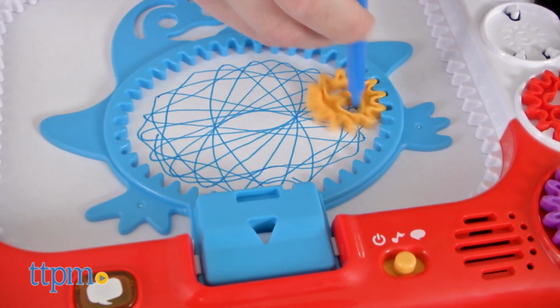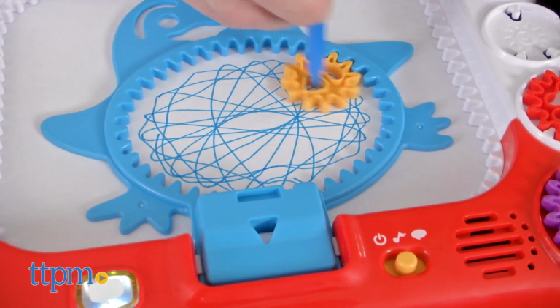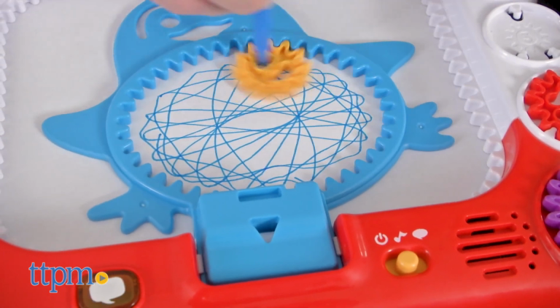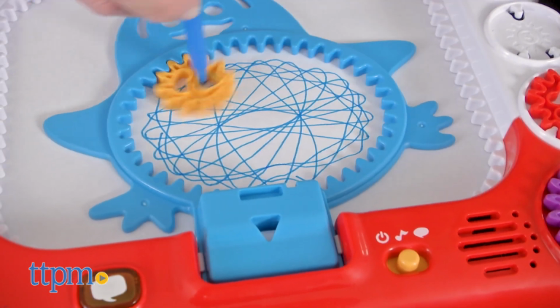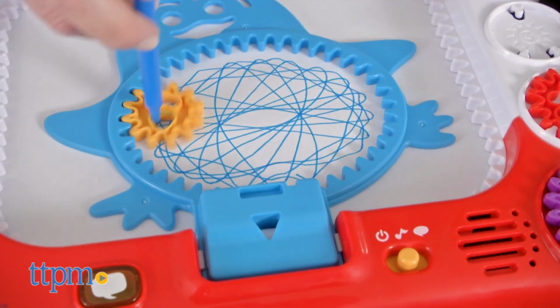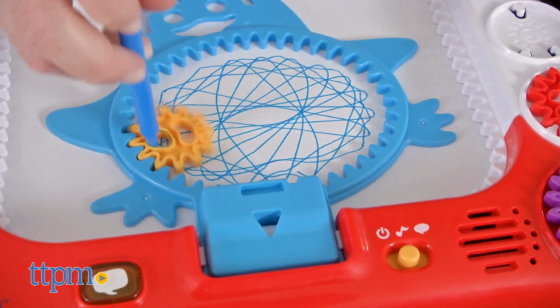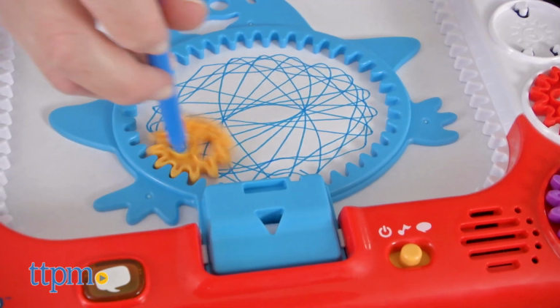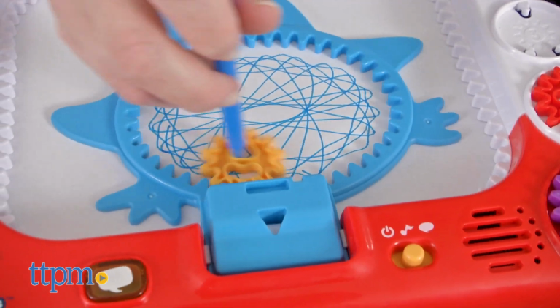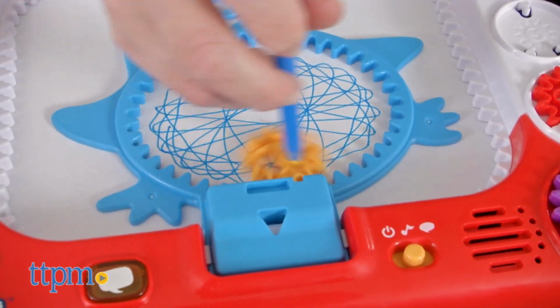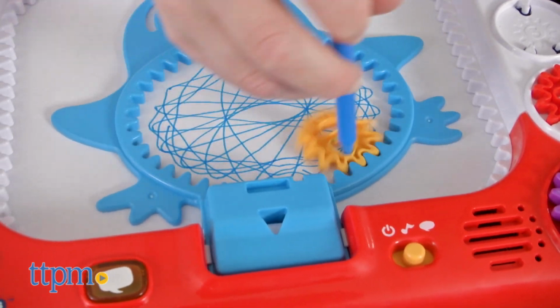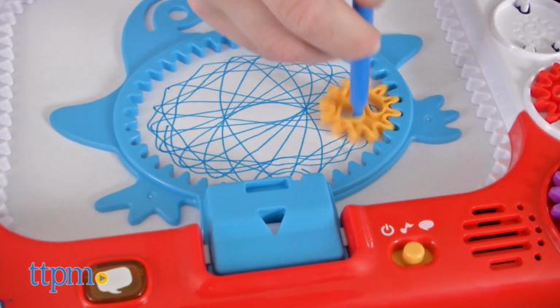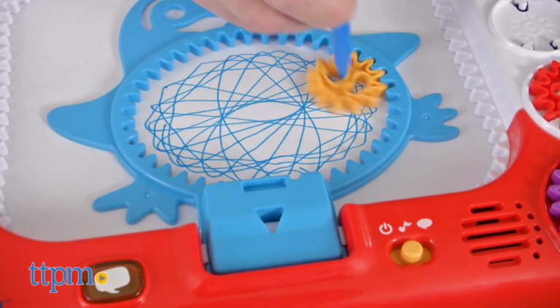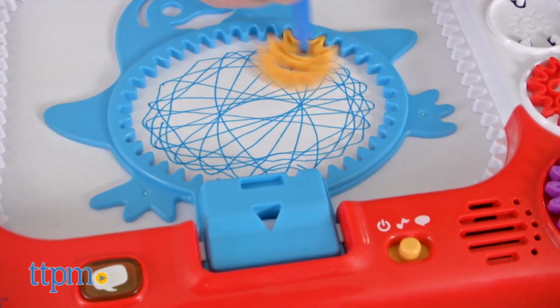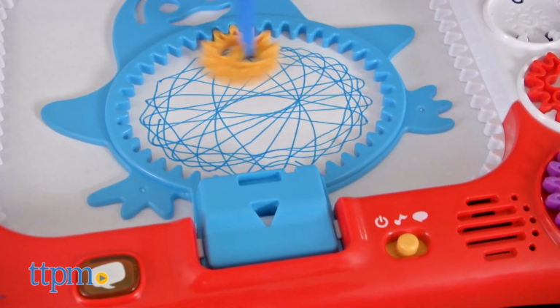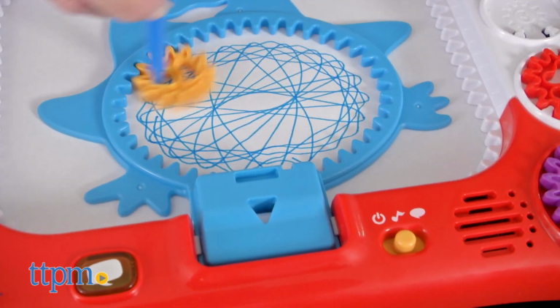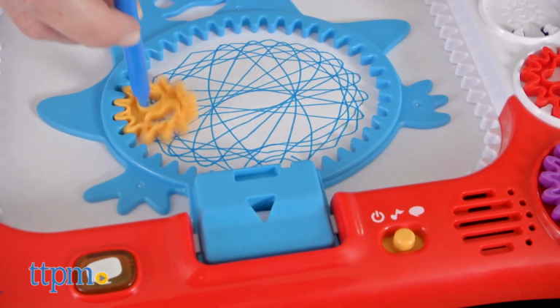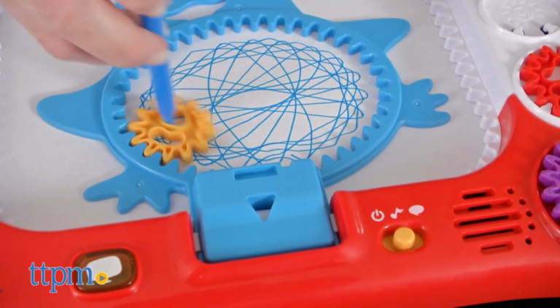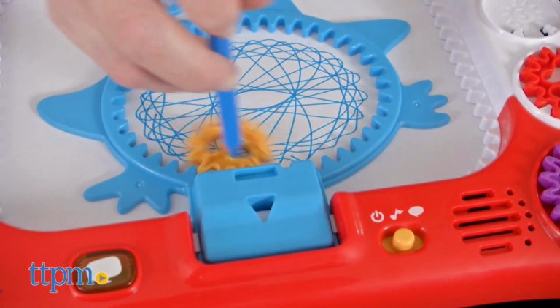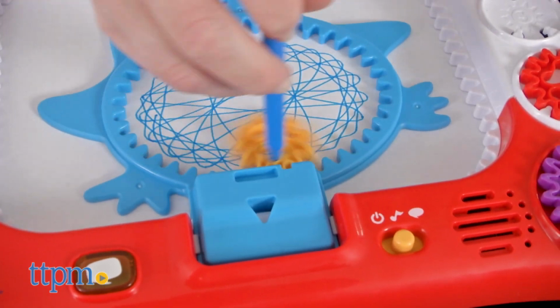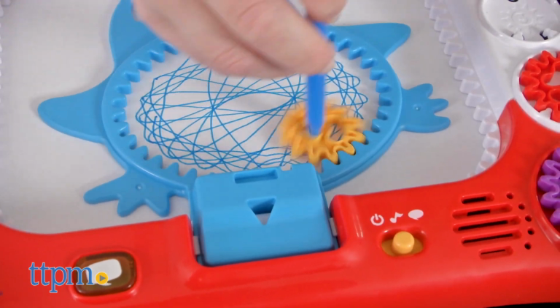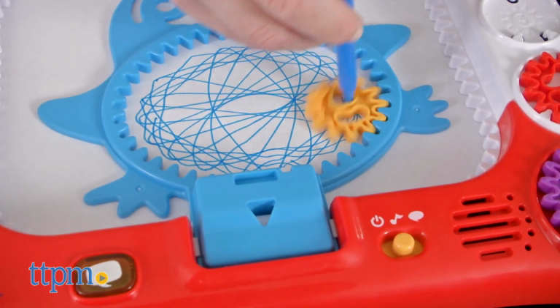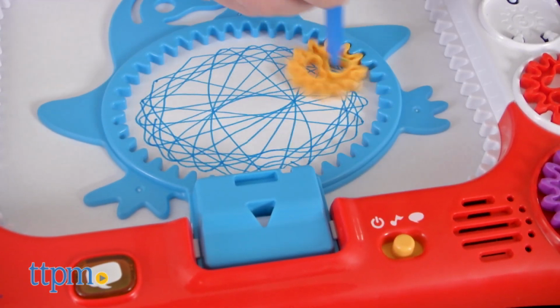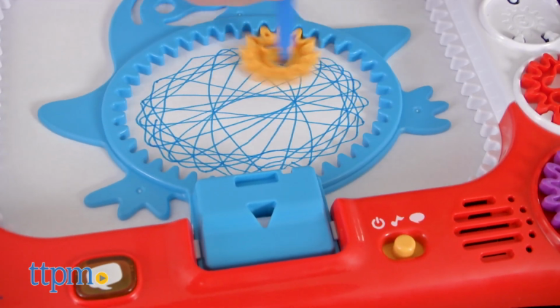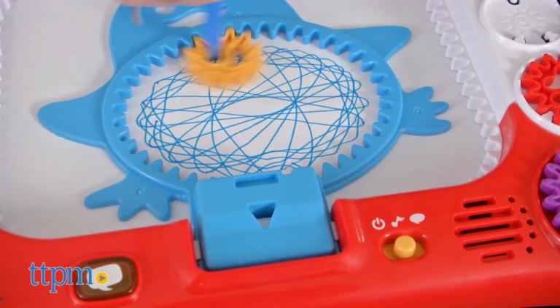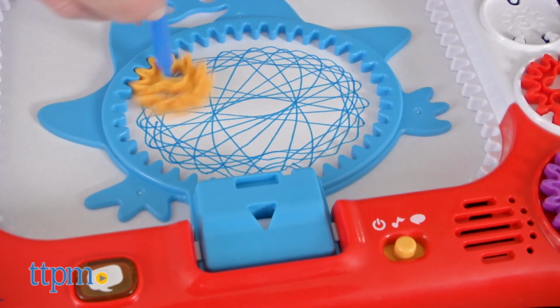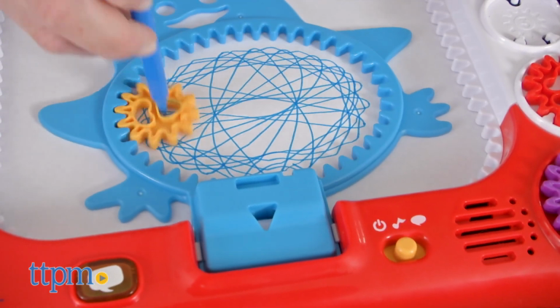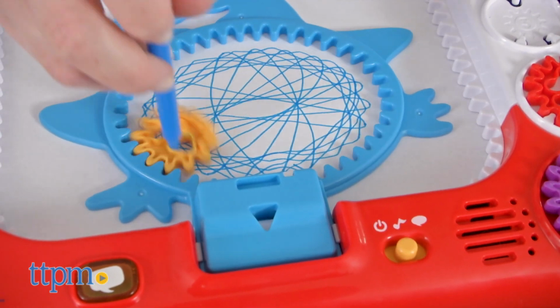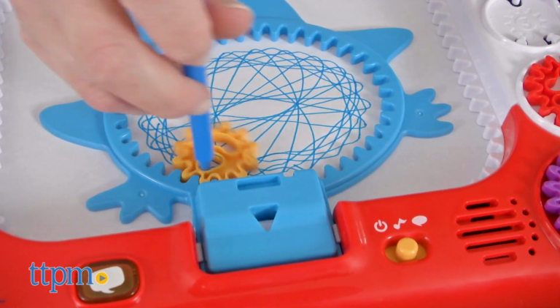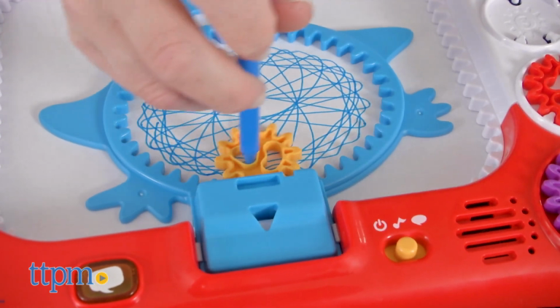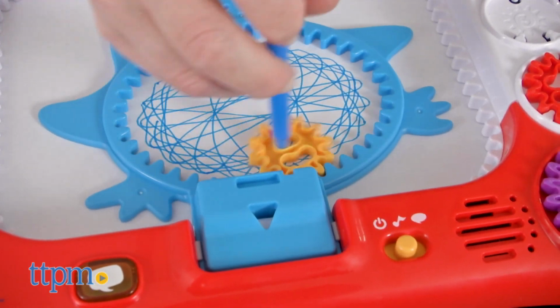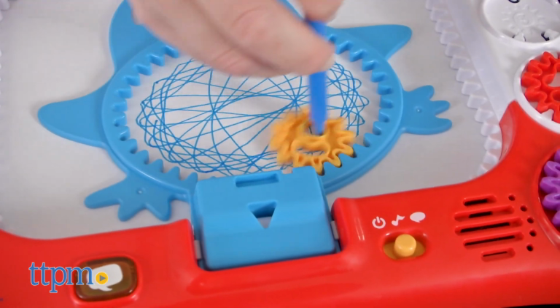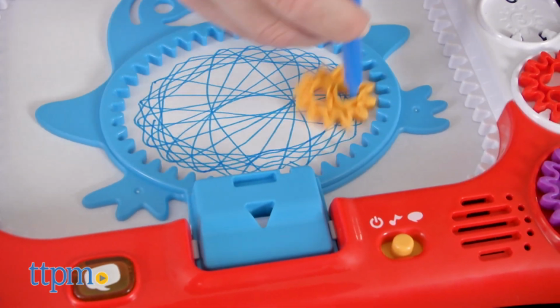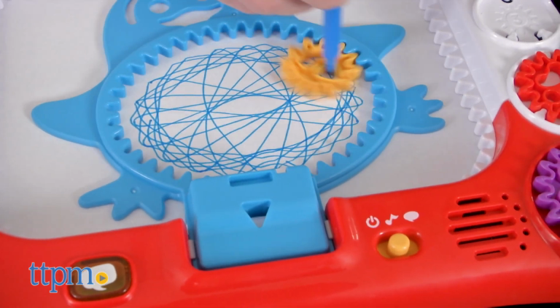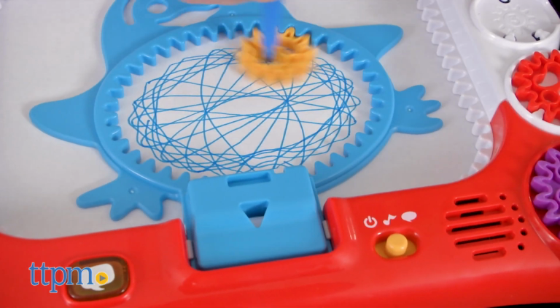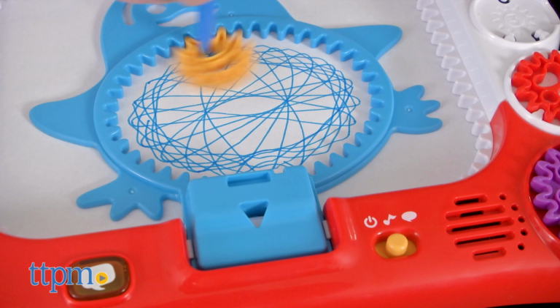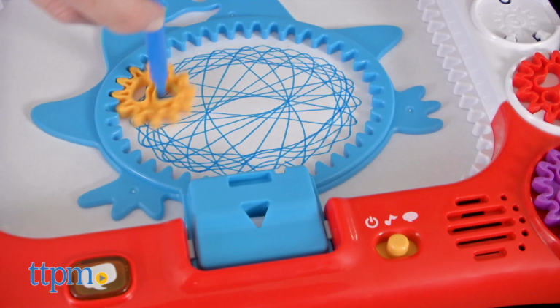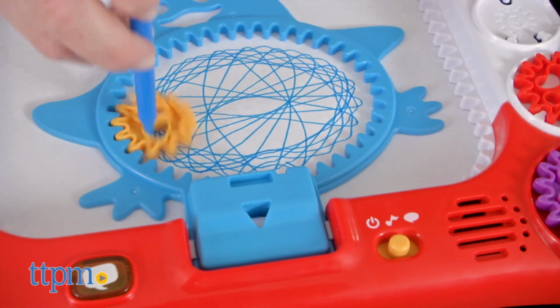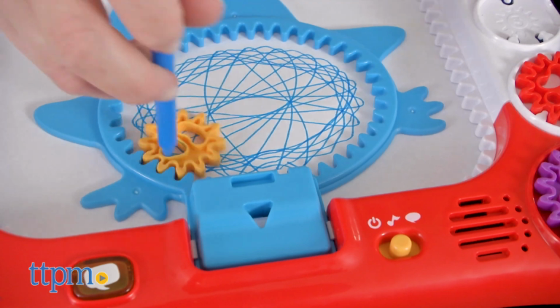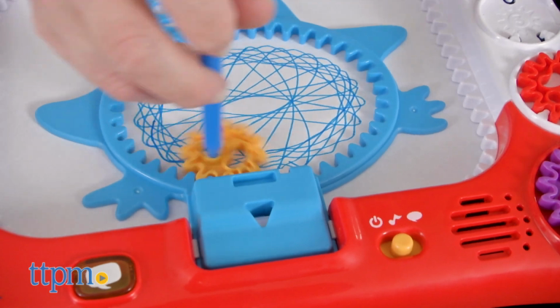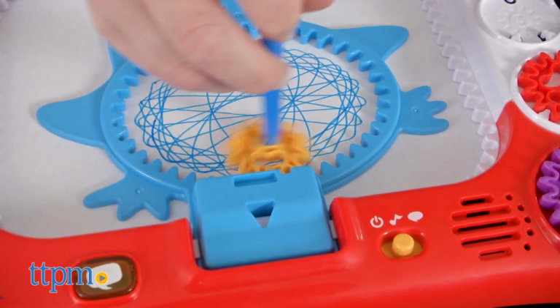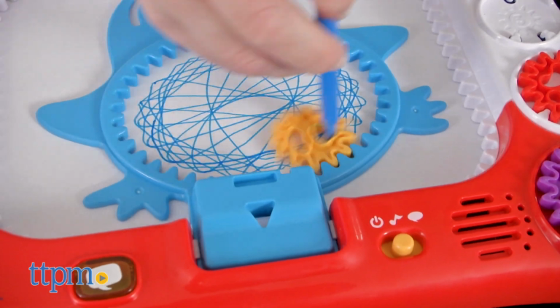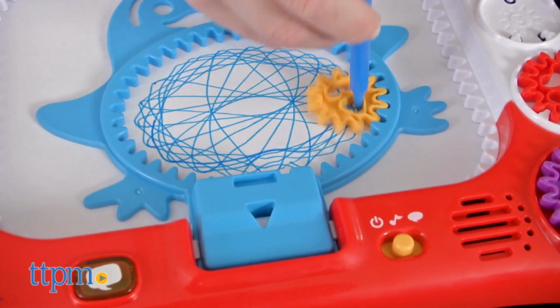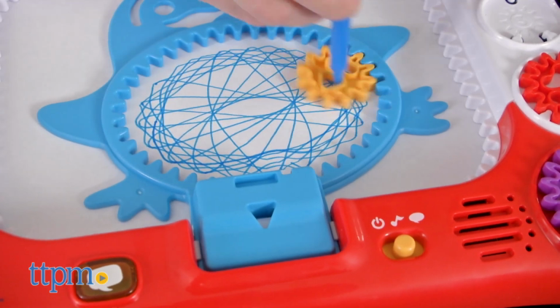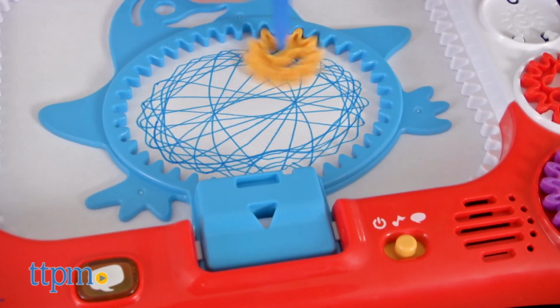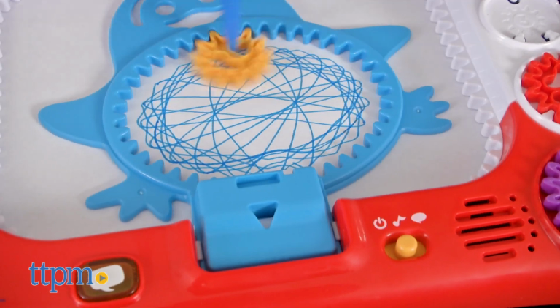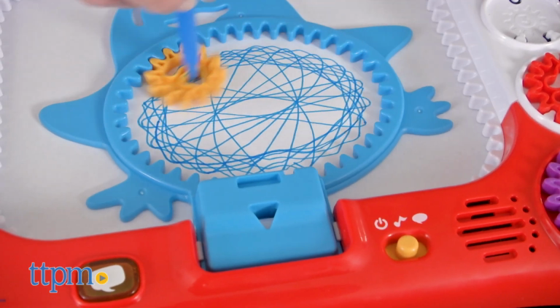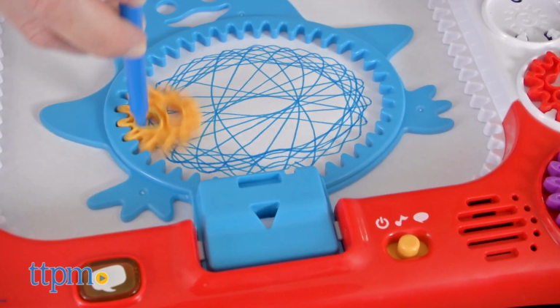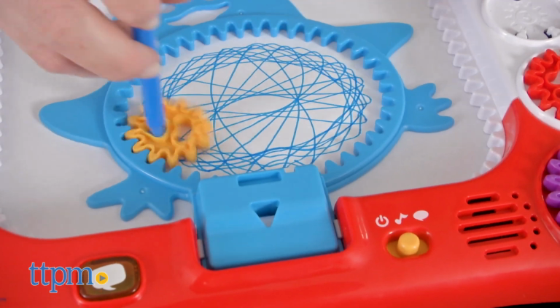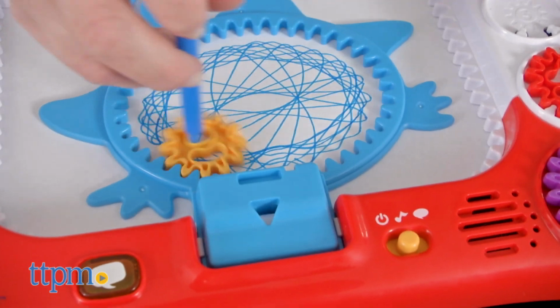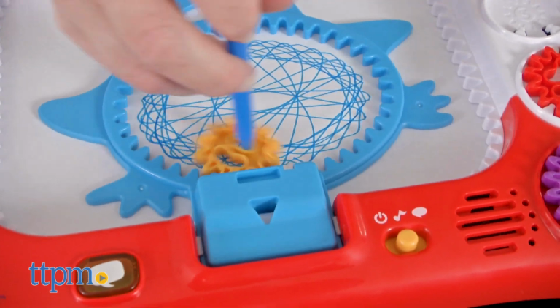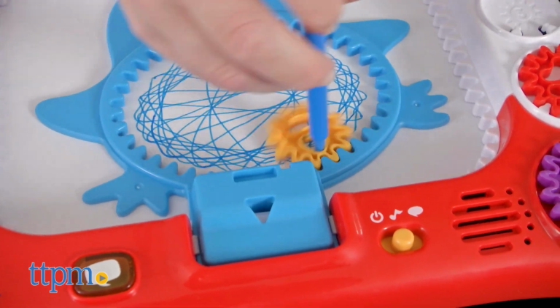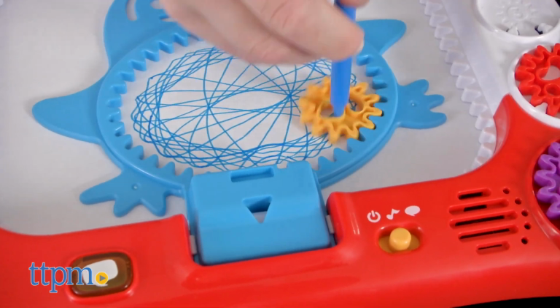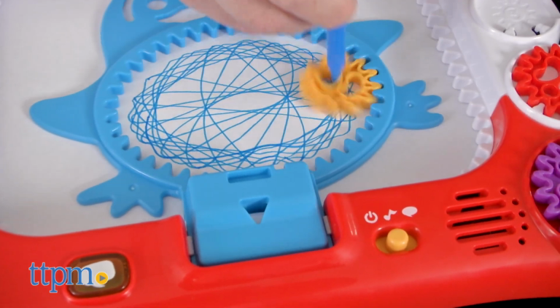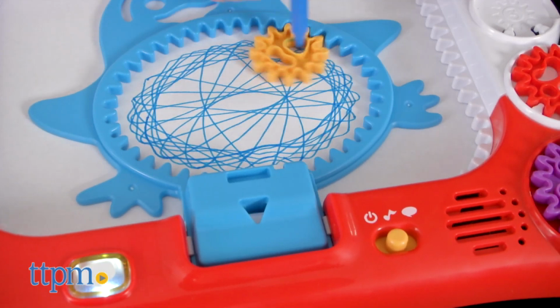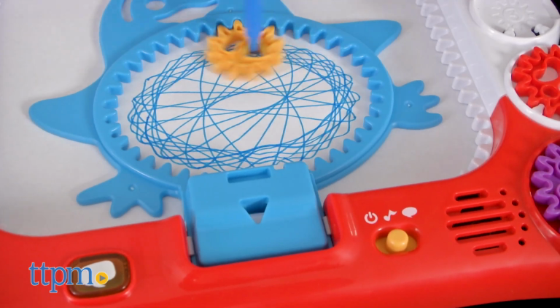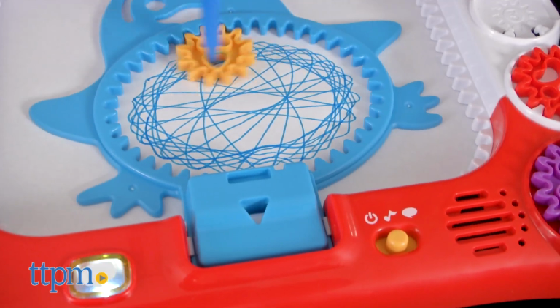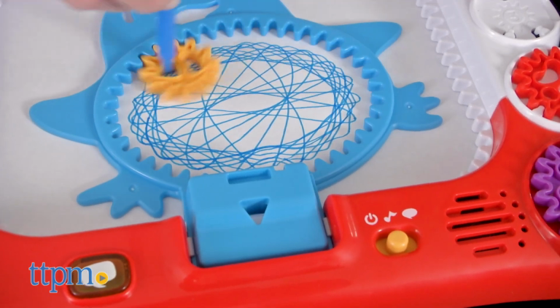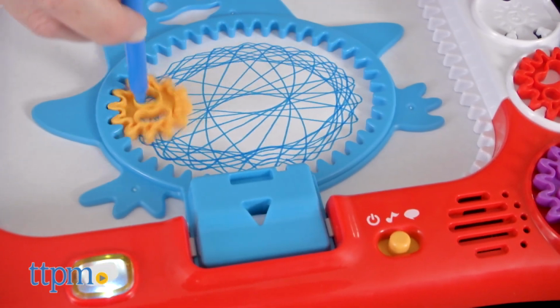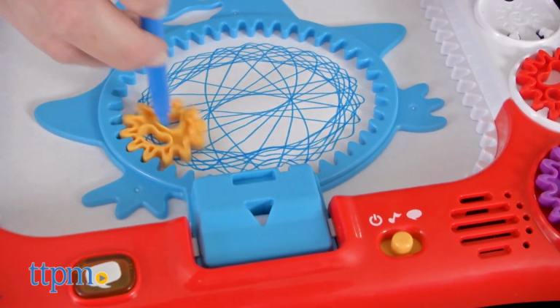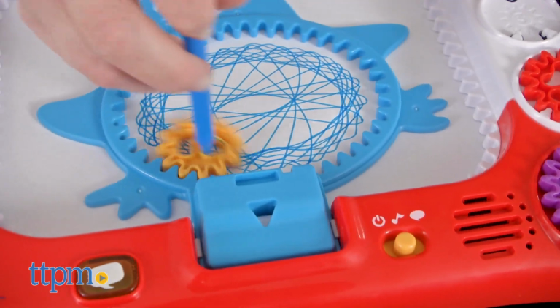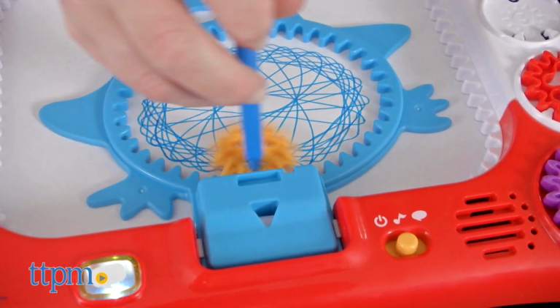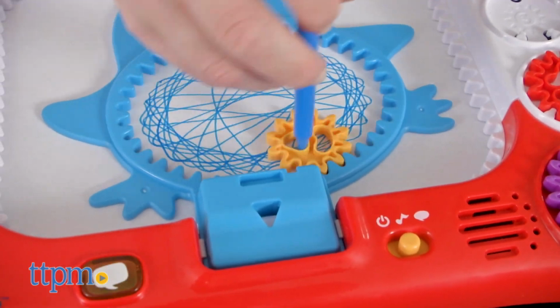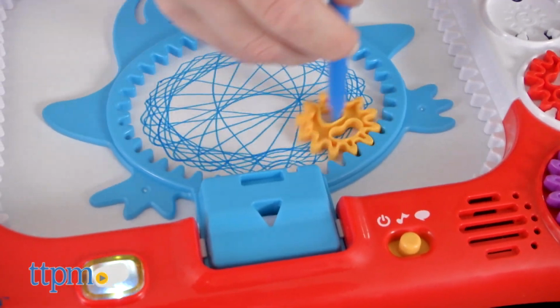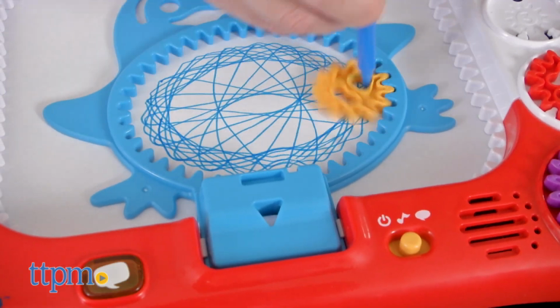Pick a different gear for another spiral shape, or remove the stencil and draw around the shapes you've created to make an artistic scene.